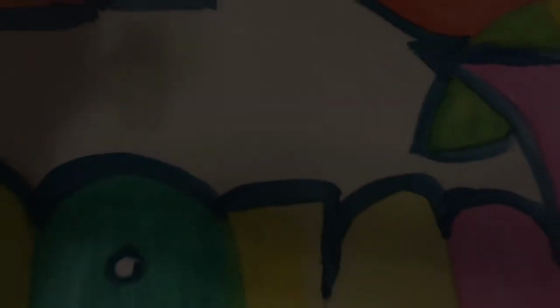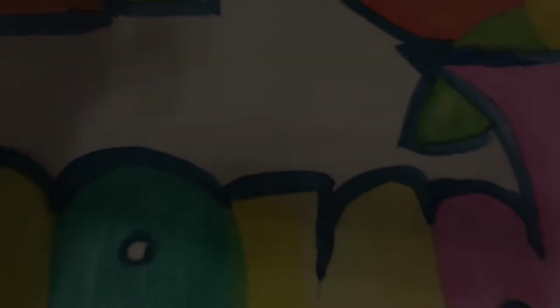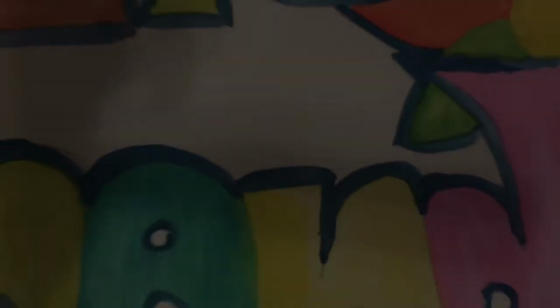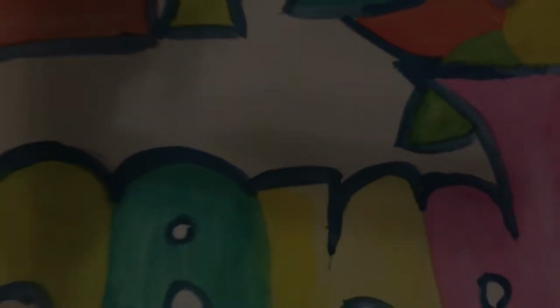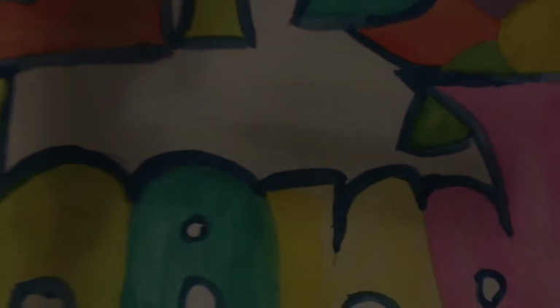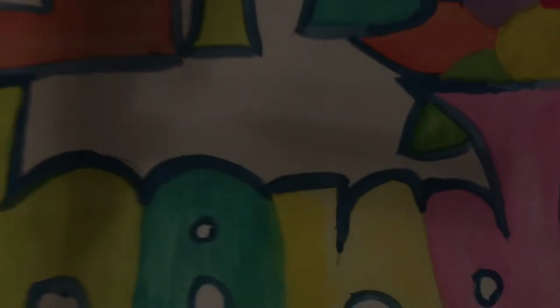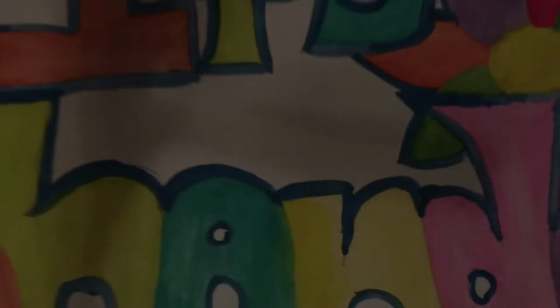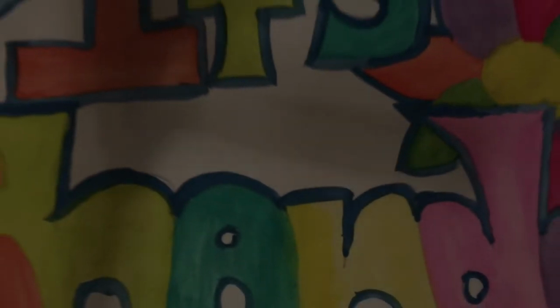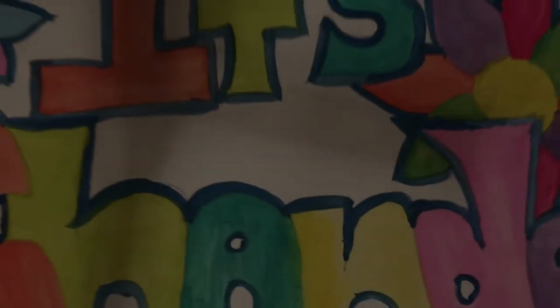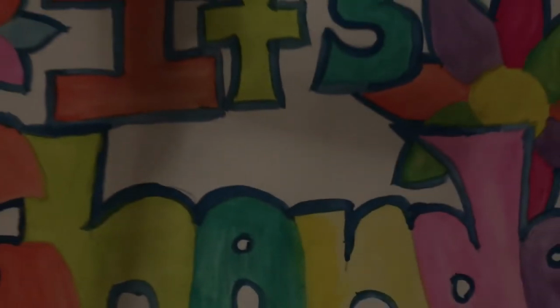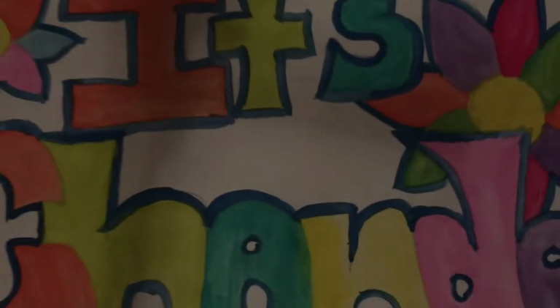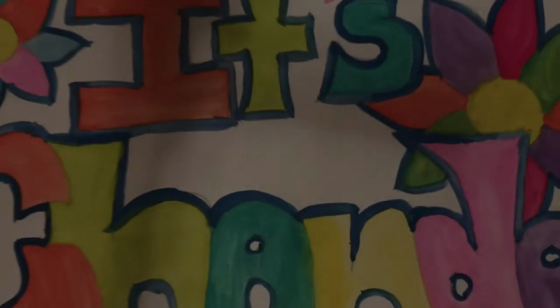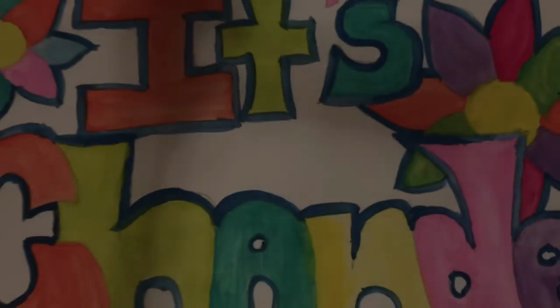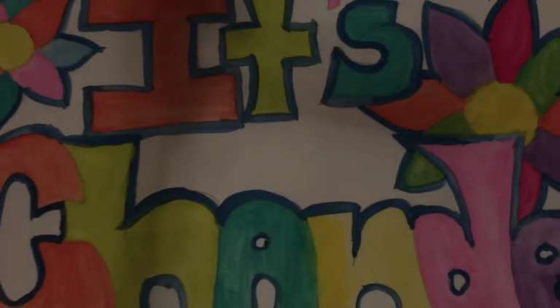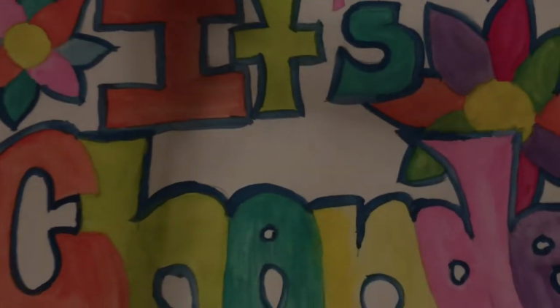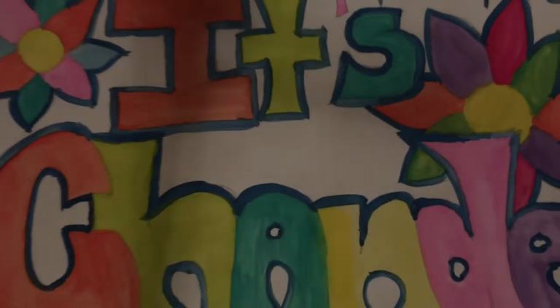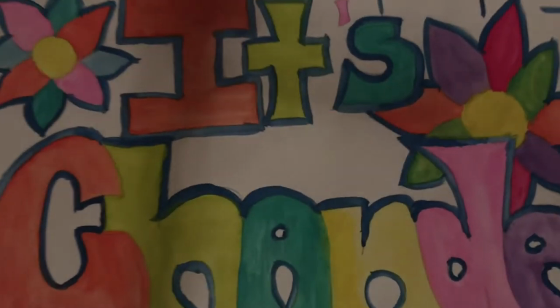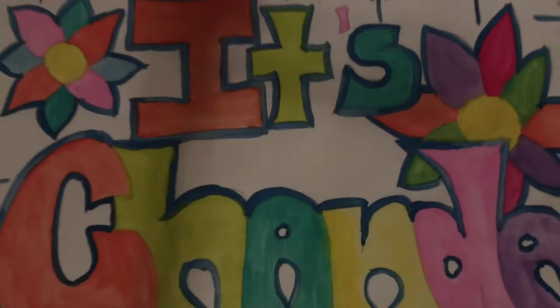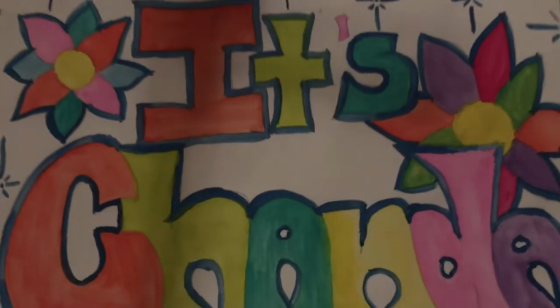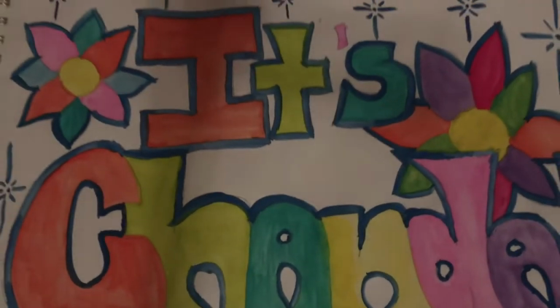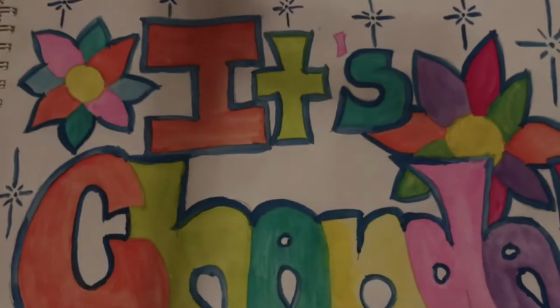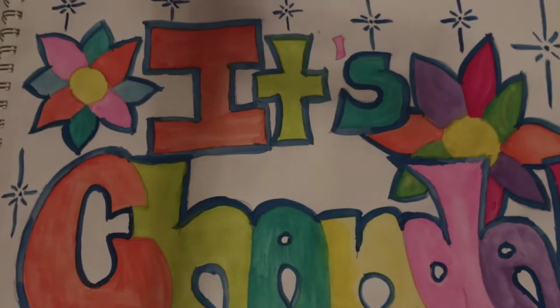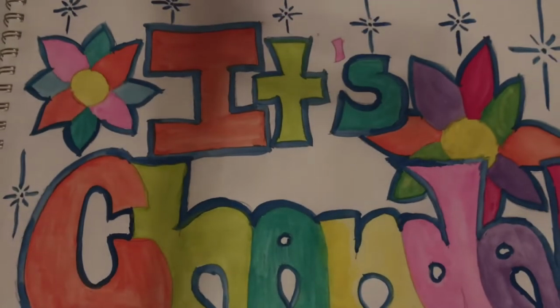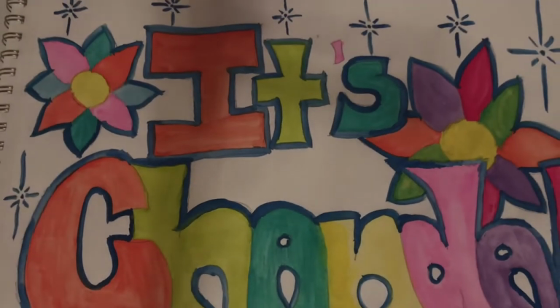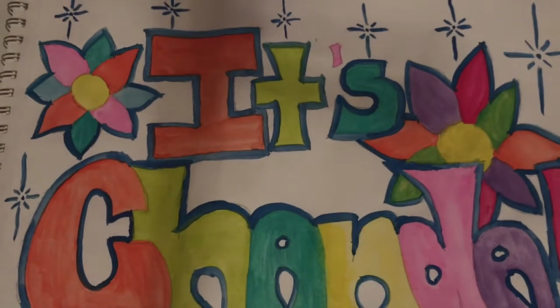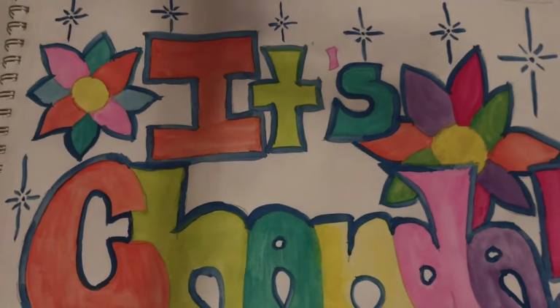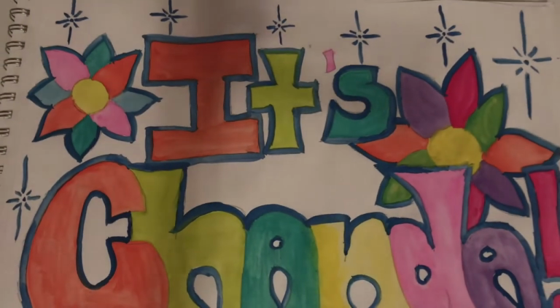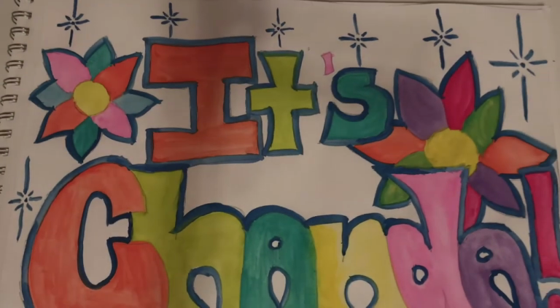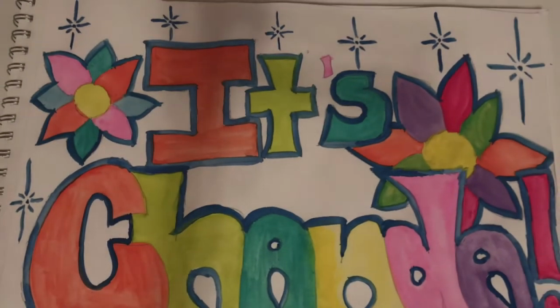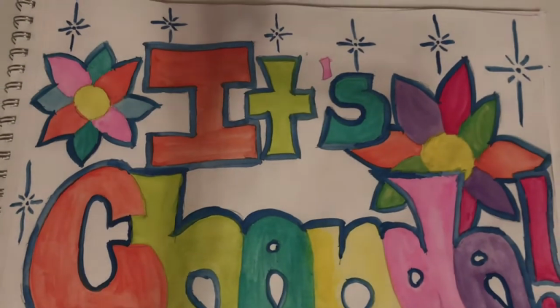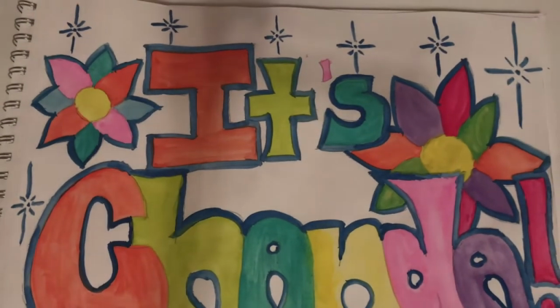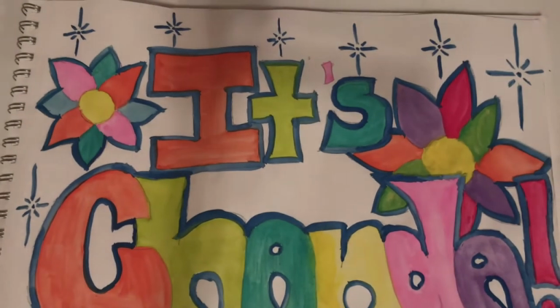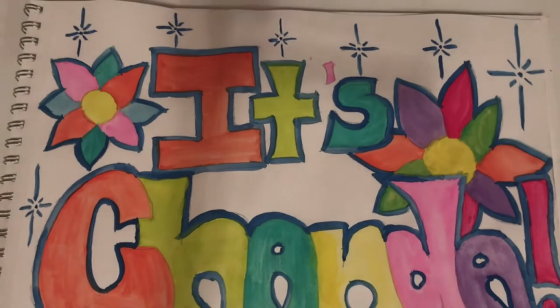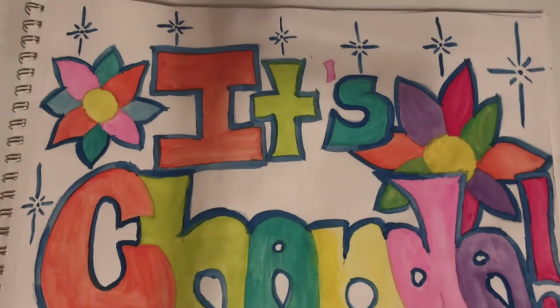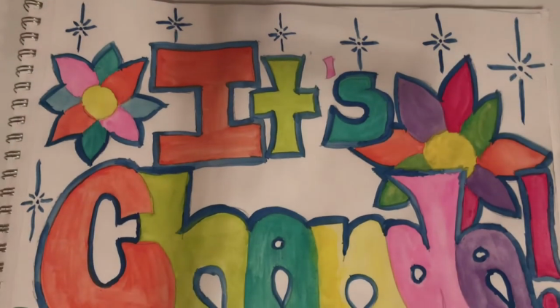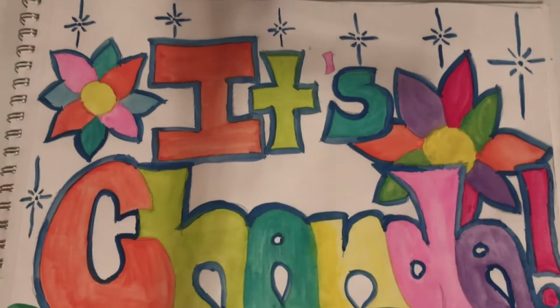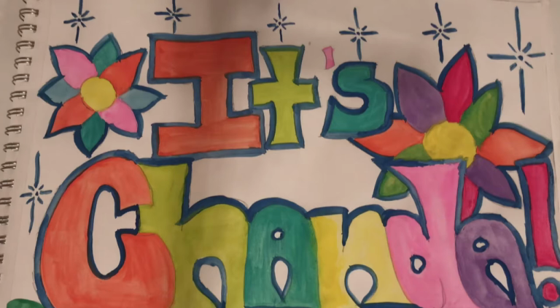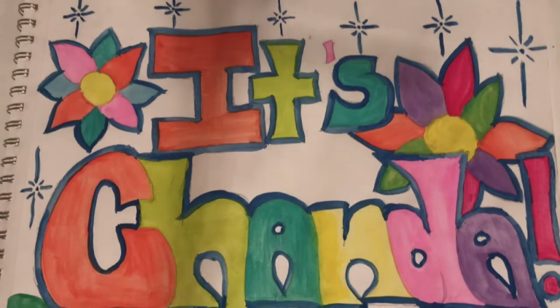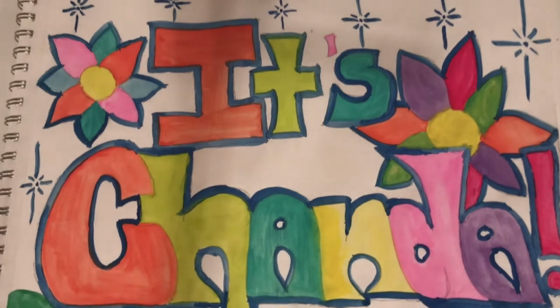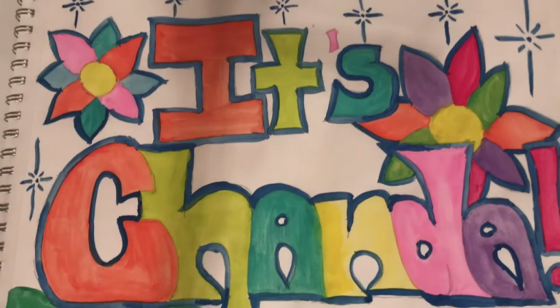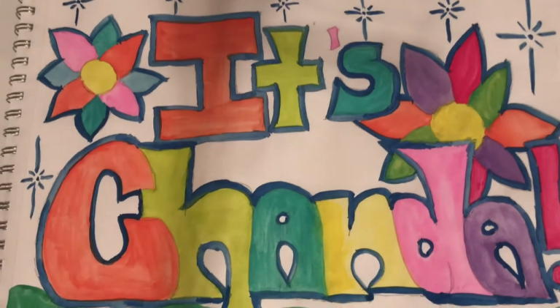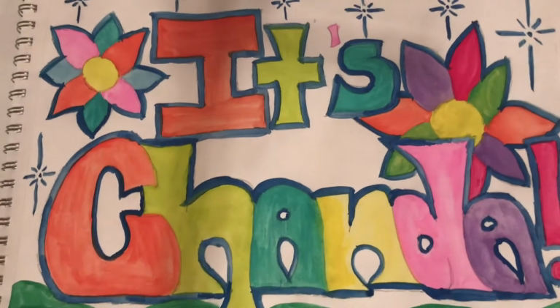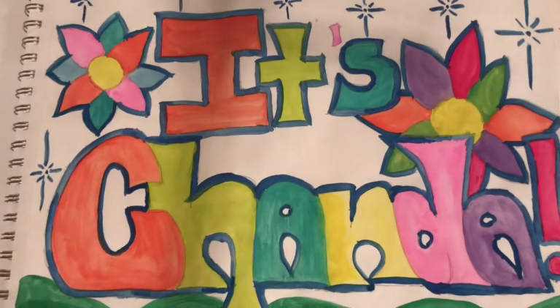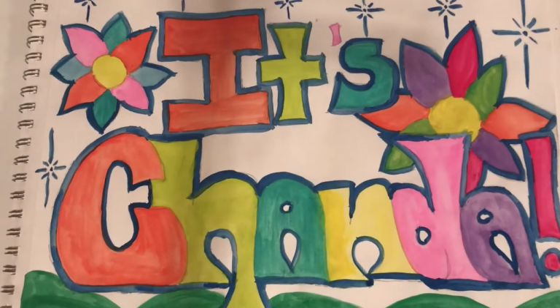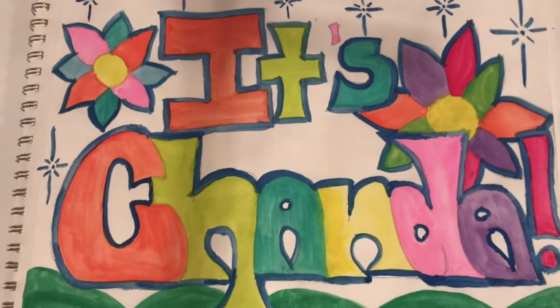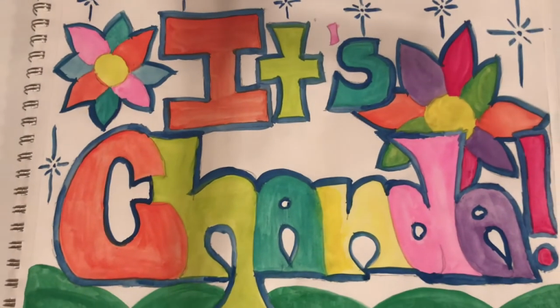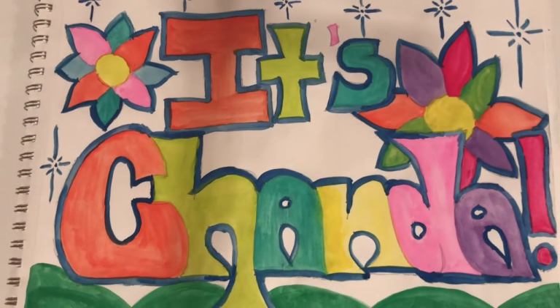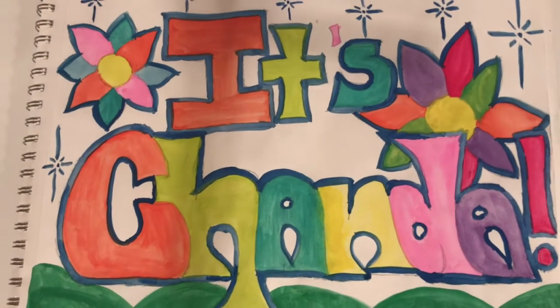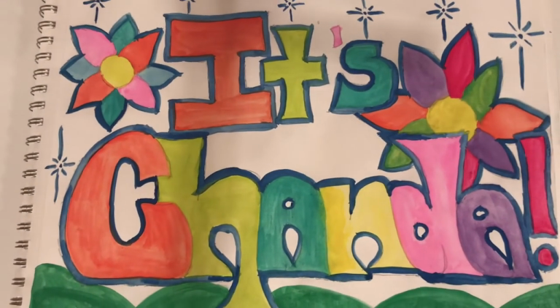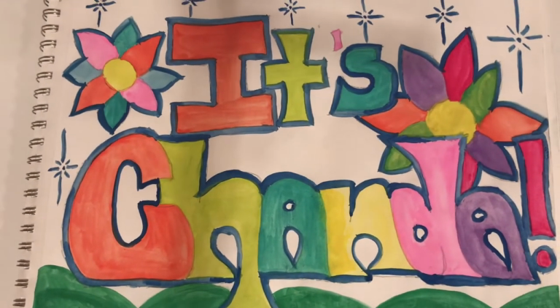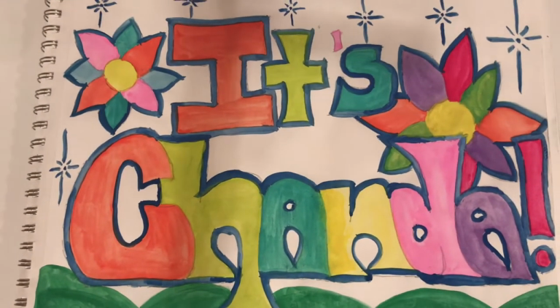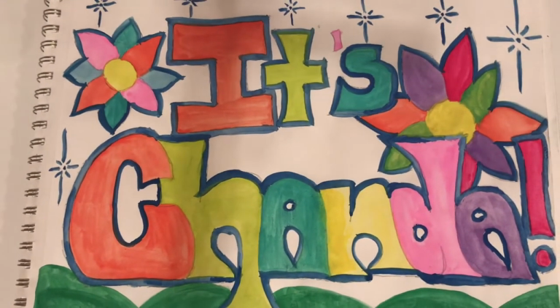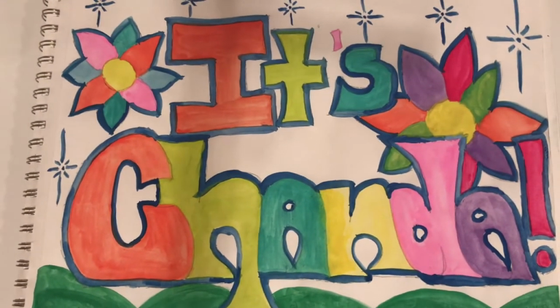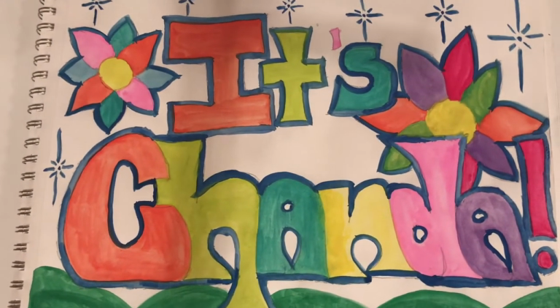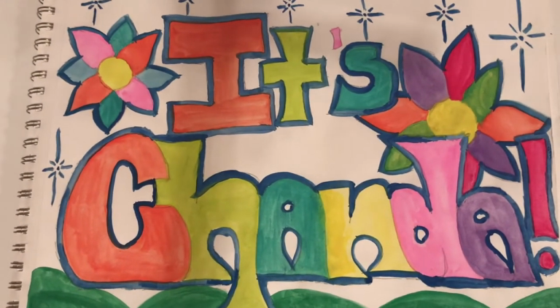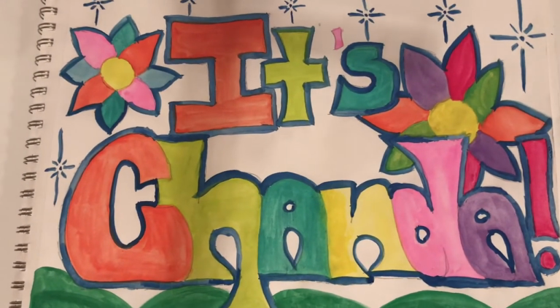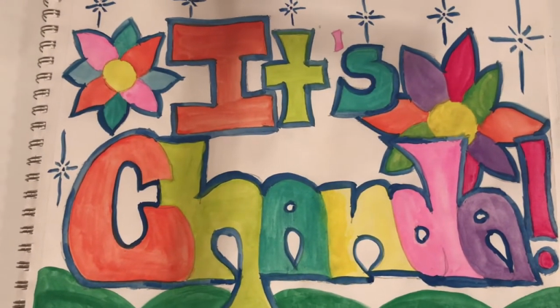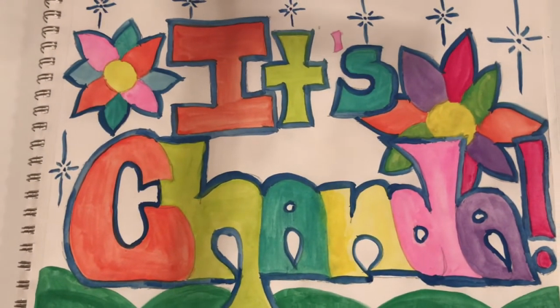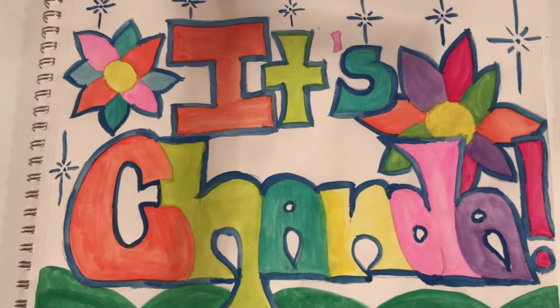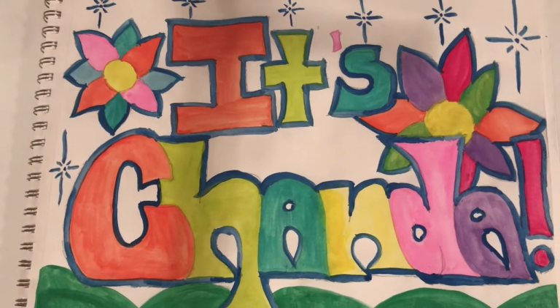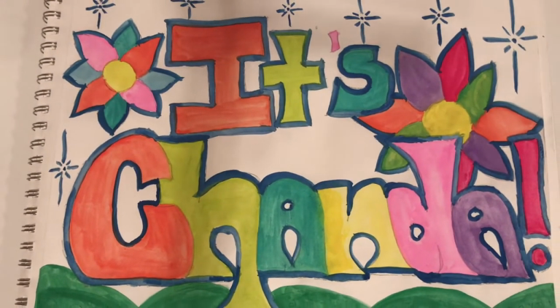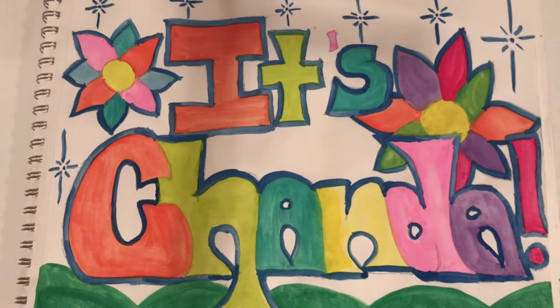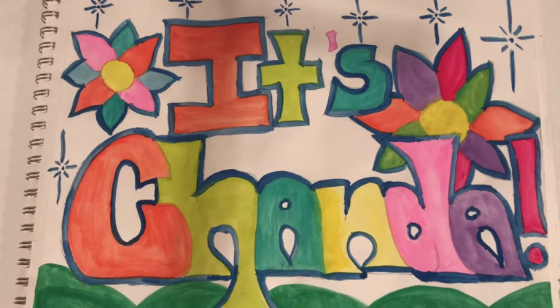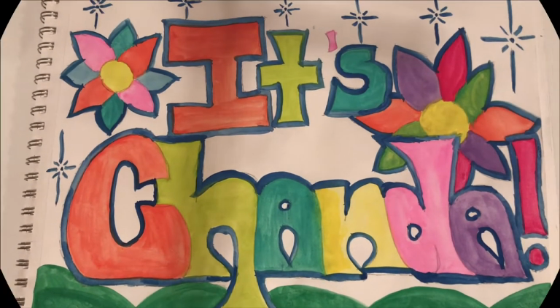Hello everyone. Welcome to It's Chonda. Thank you for tuning in. I hope you're having a wonderful day today.